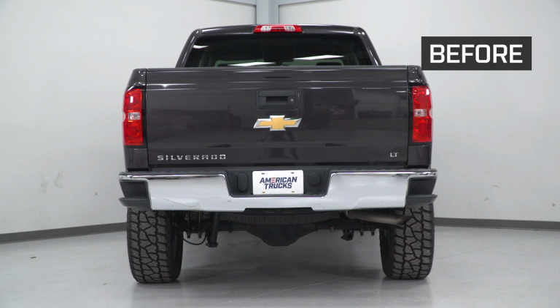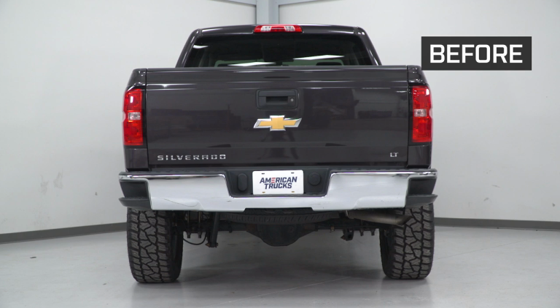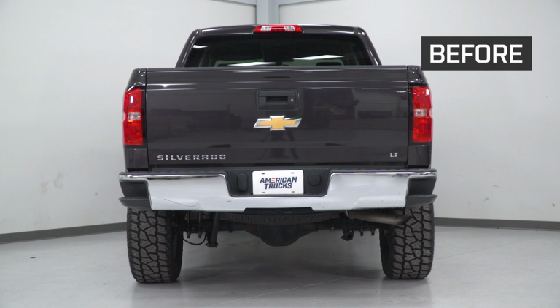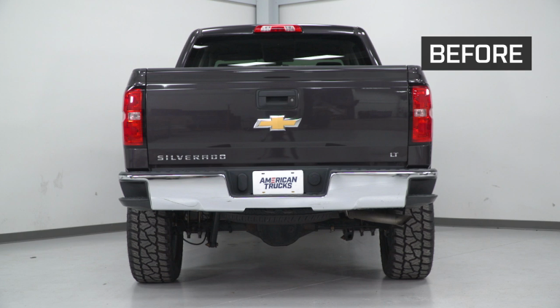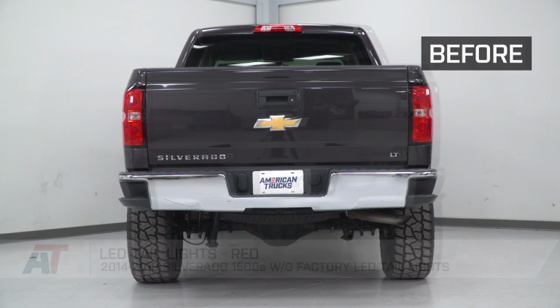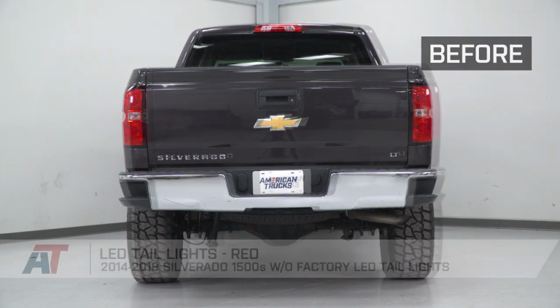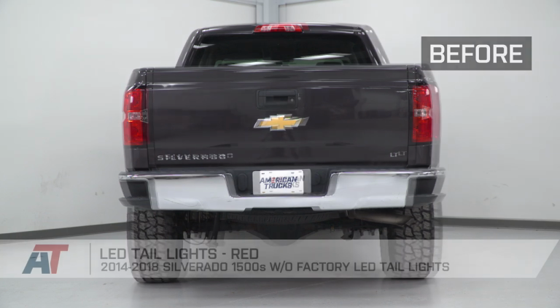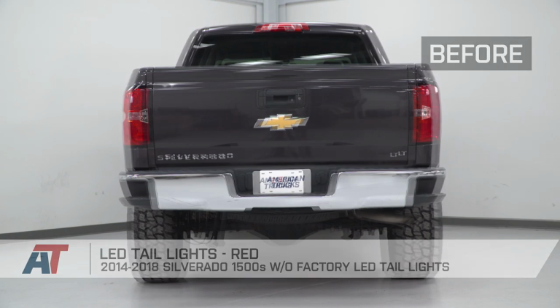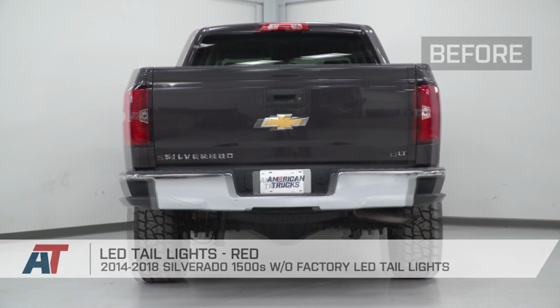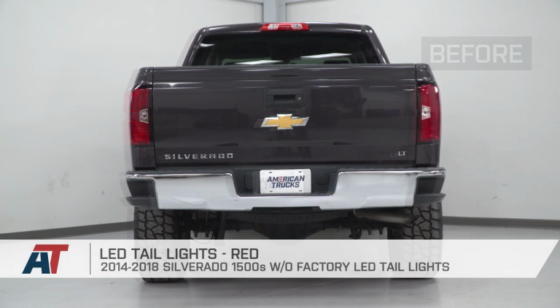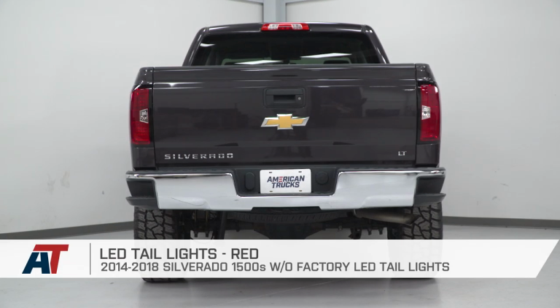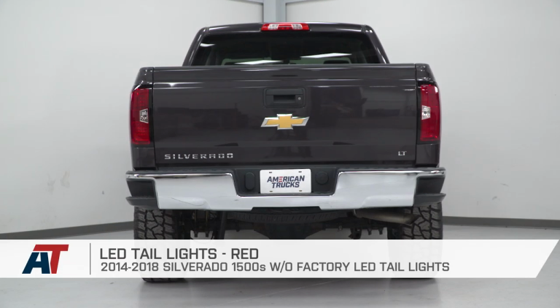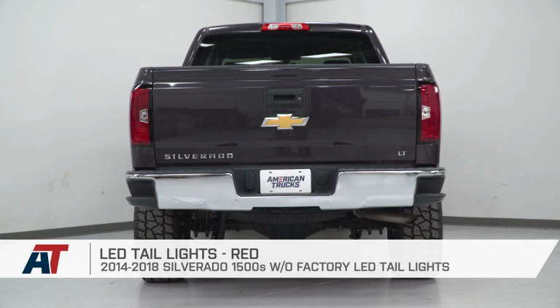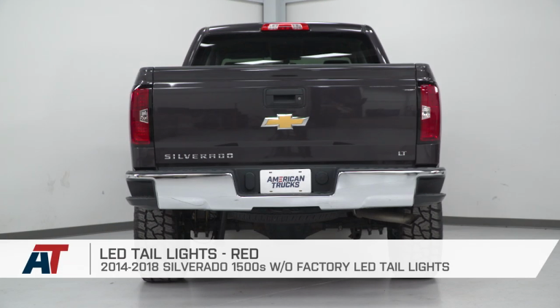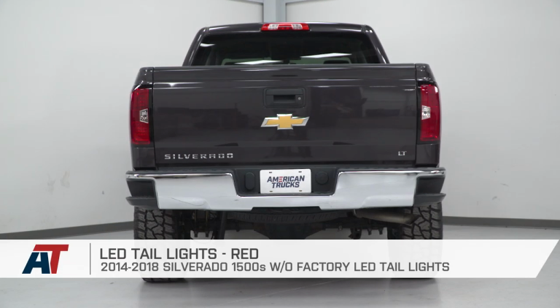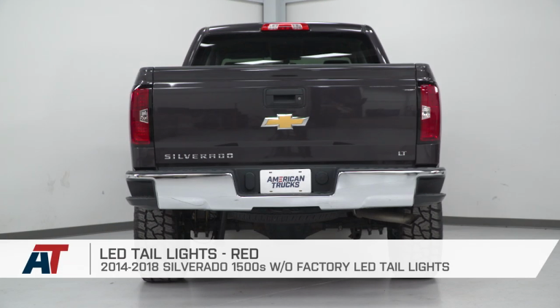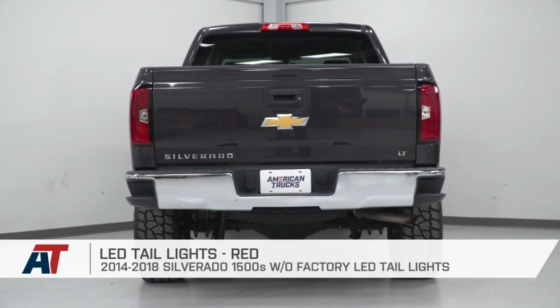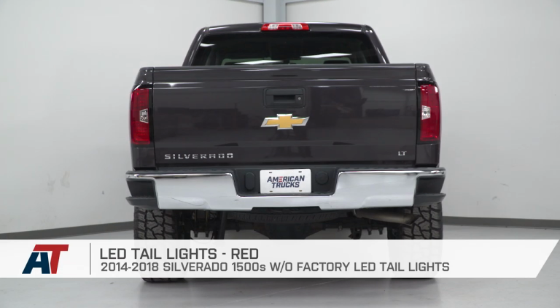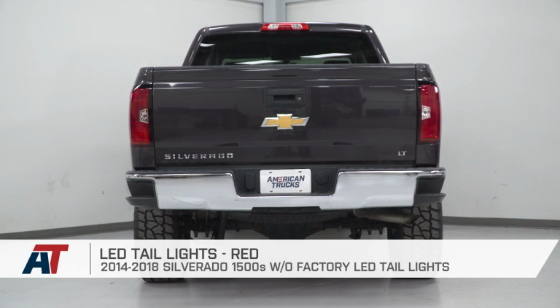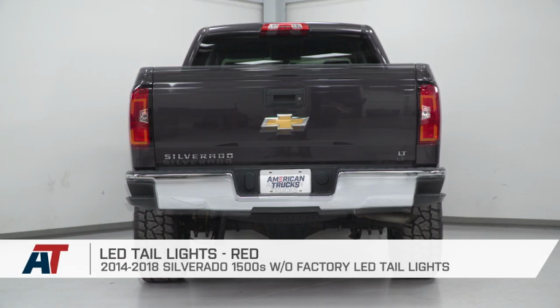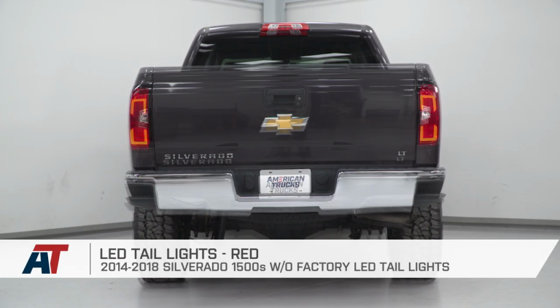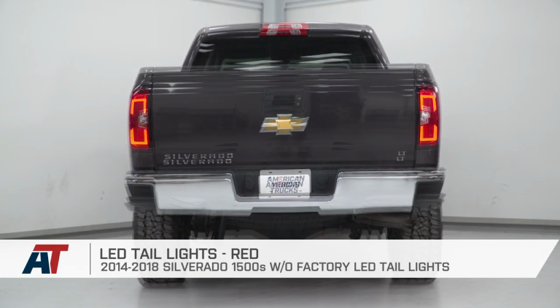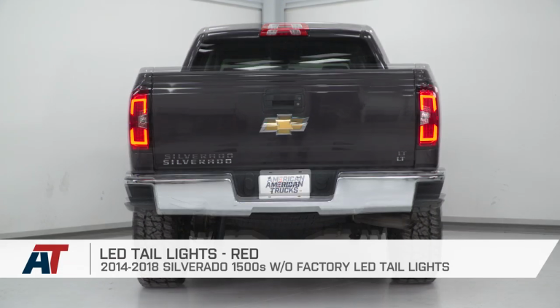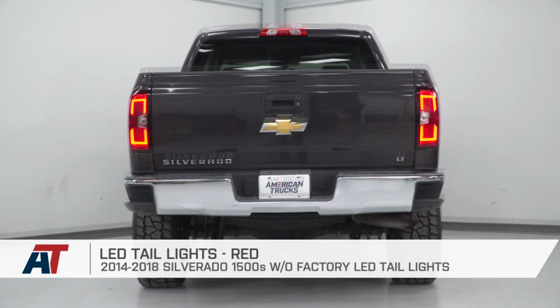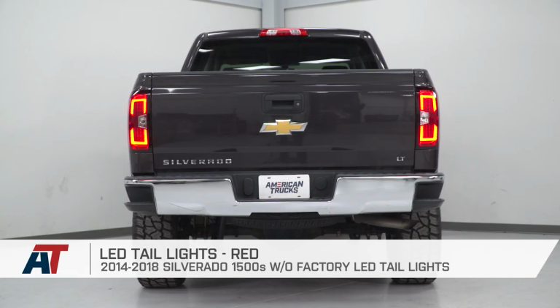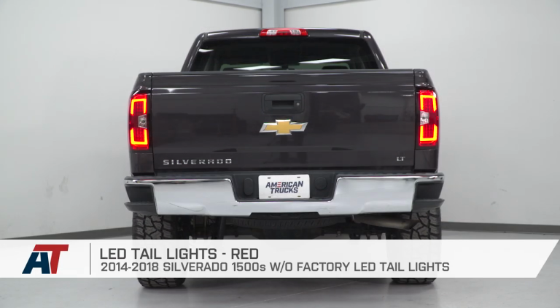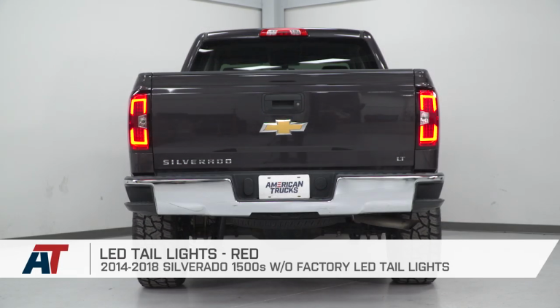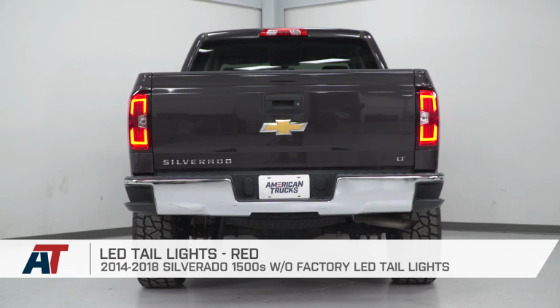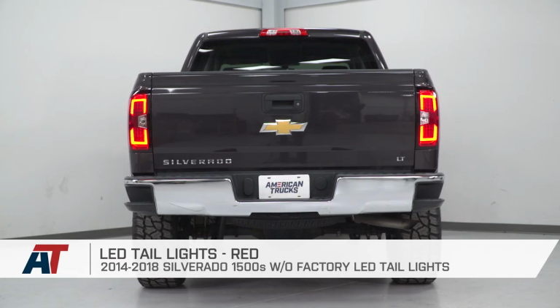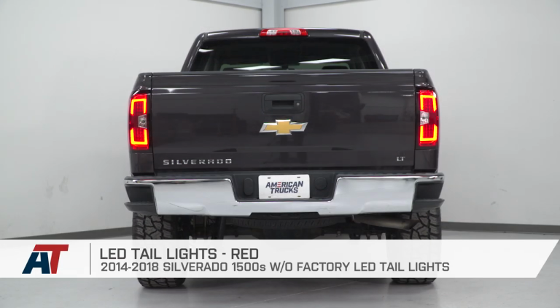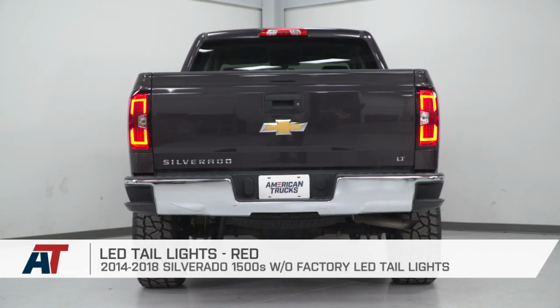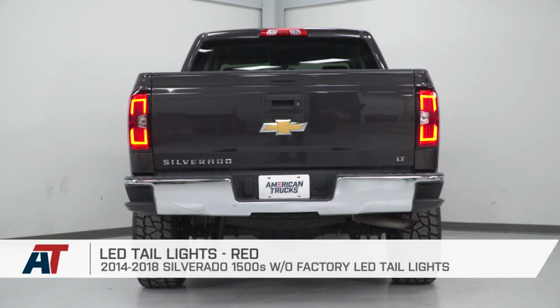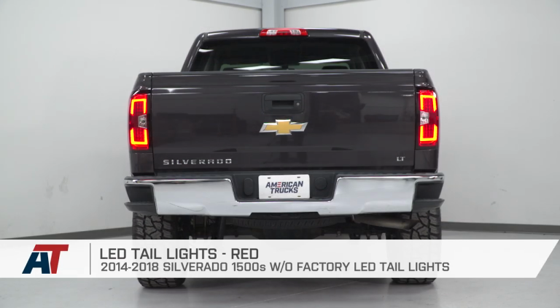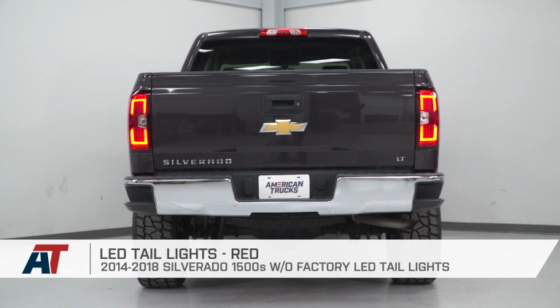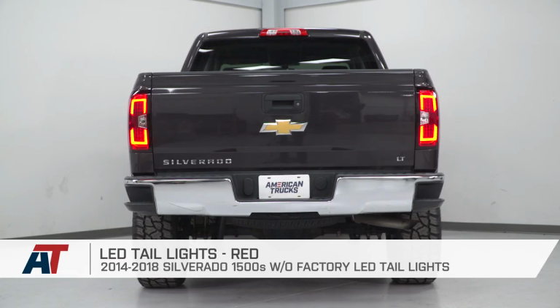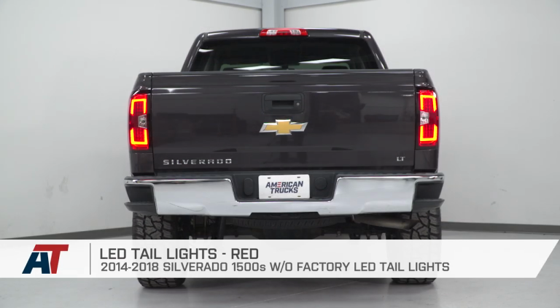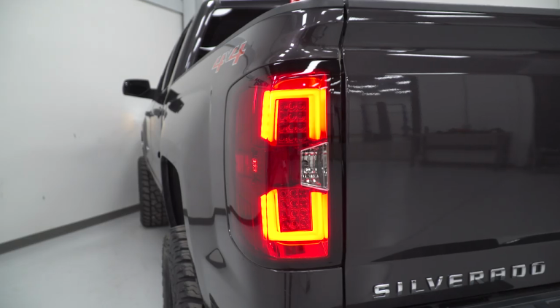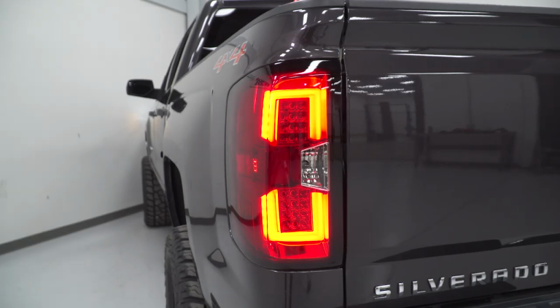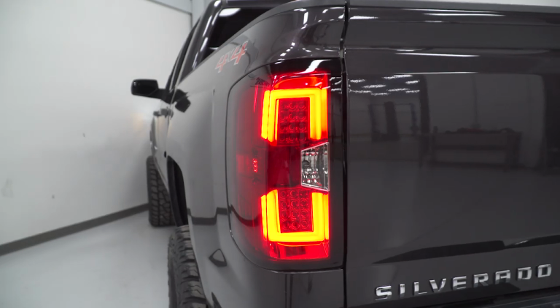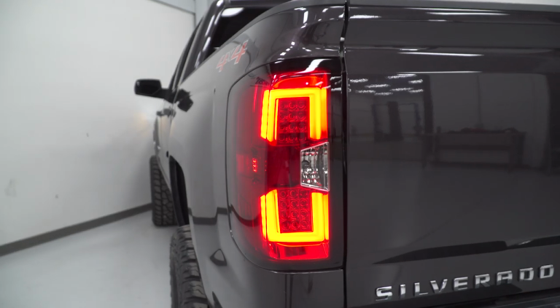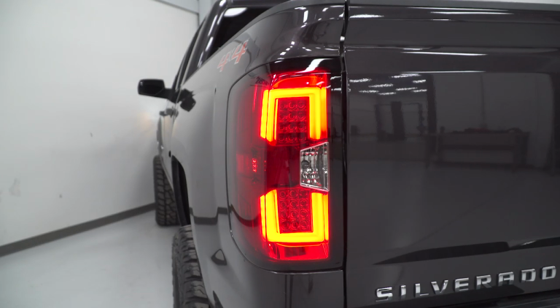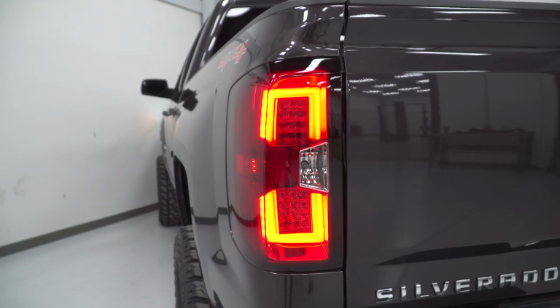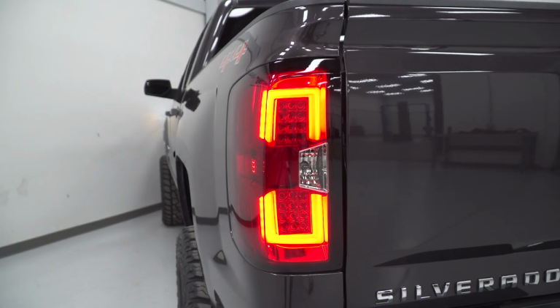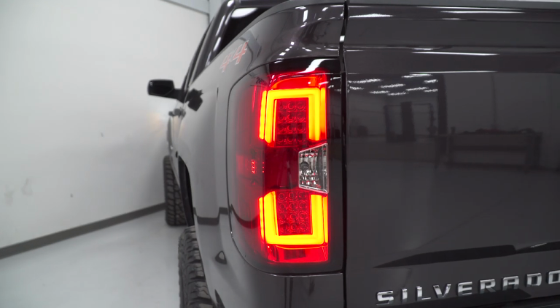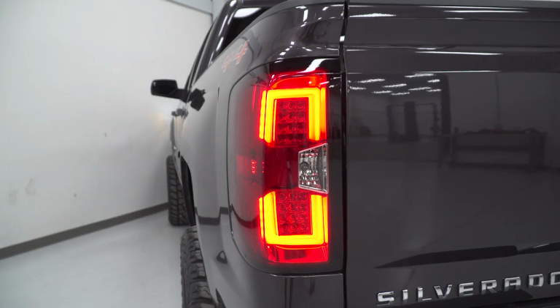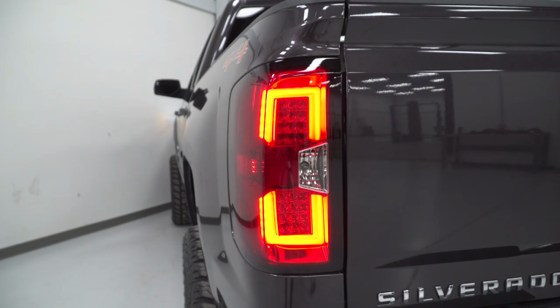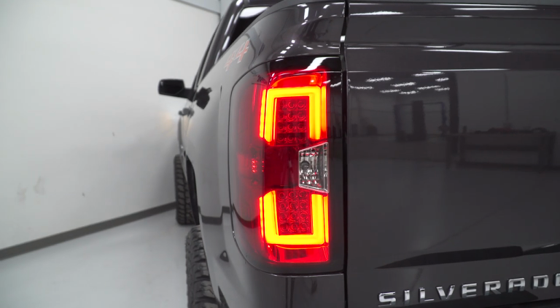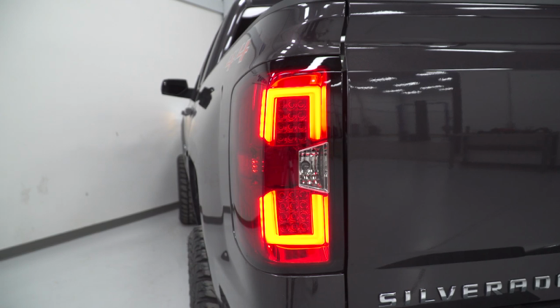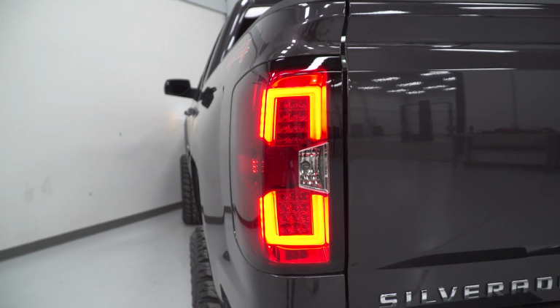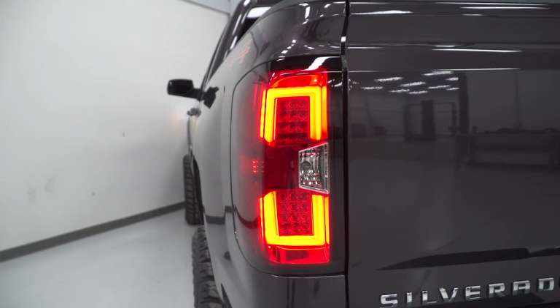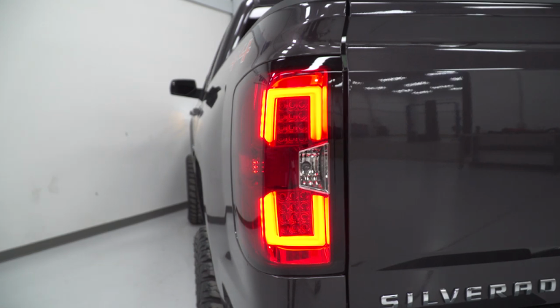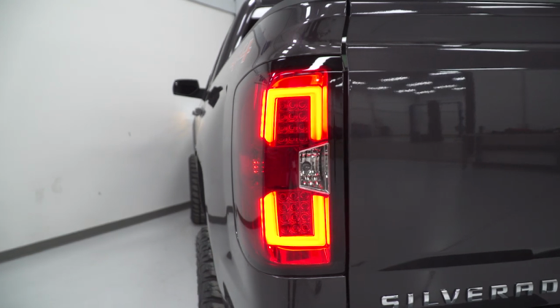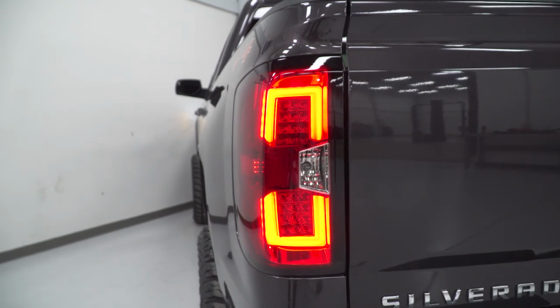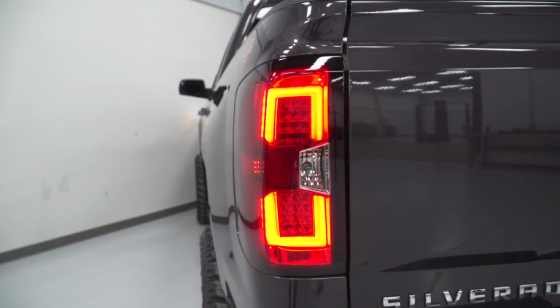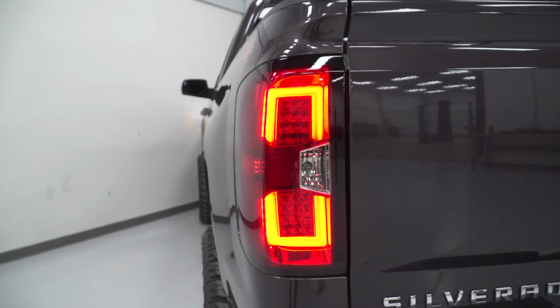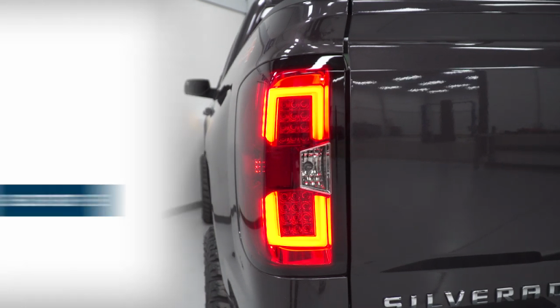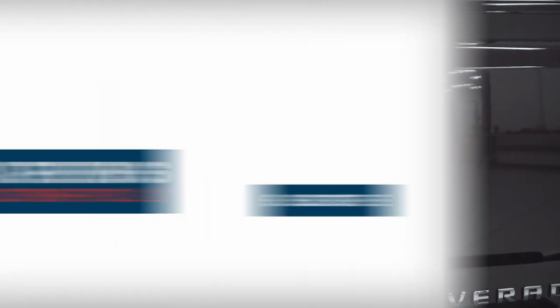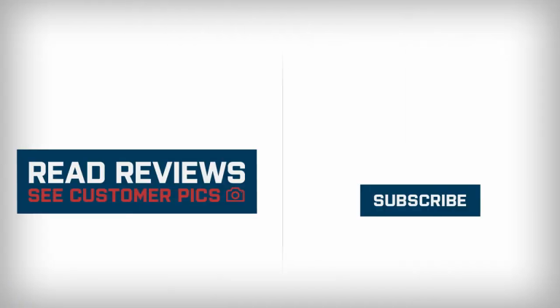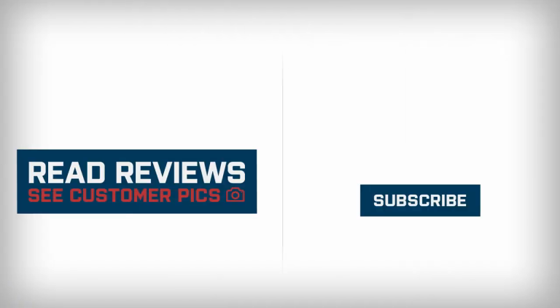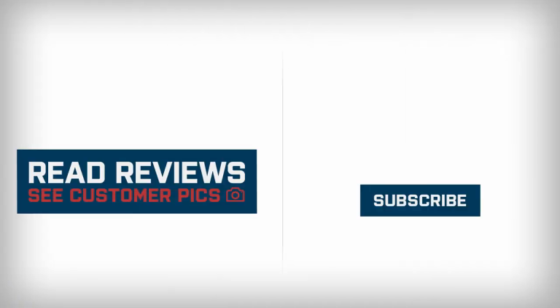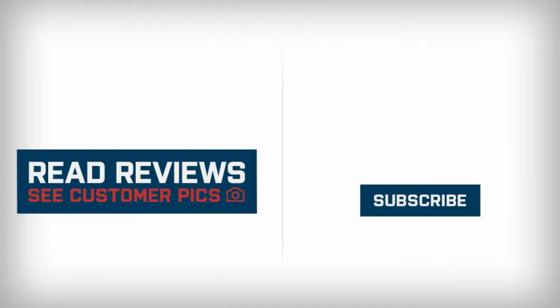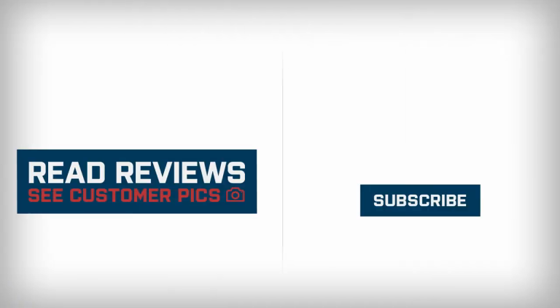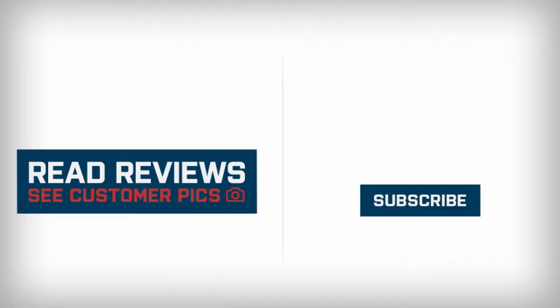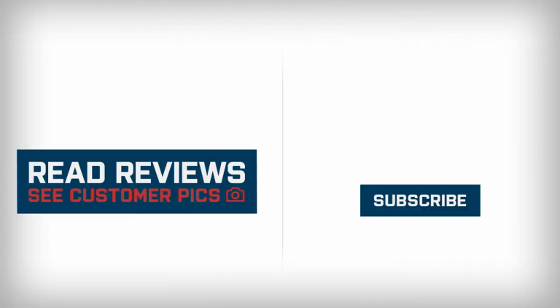That's gonna do it for the review and install of these taillights. Remember, for all things Silverado, keep it at americantrucks.com.